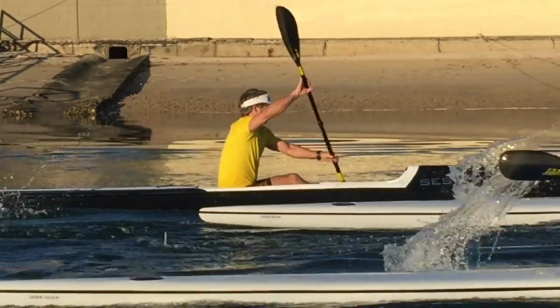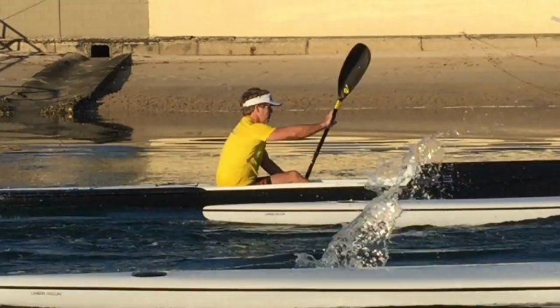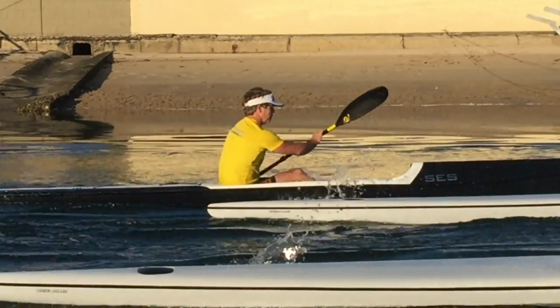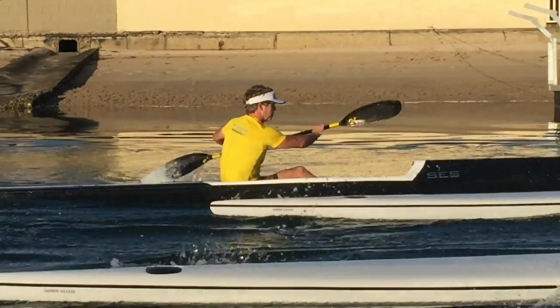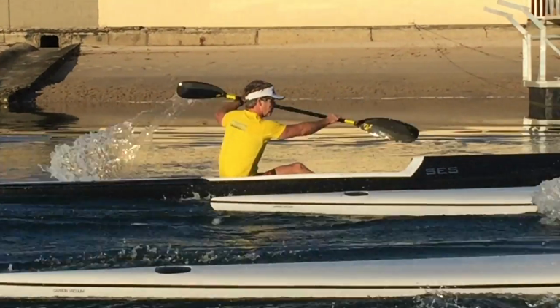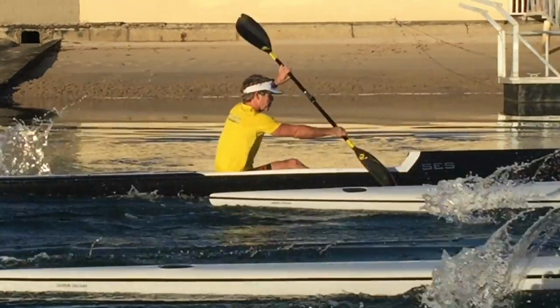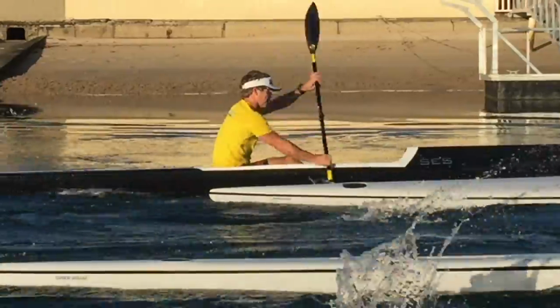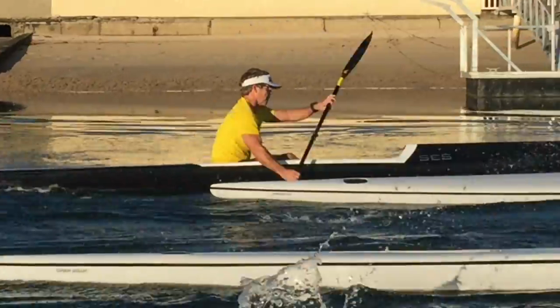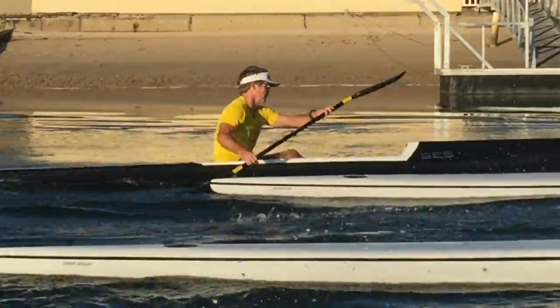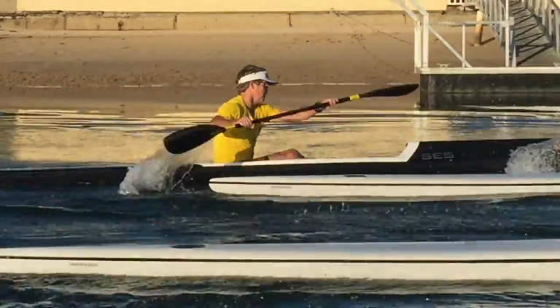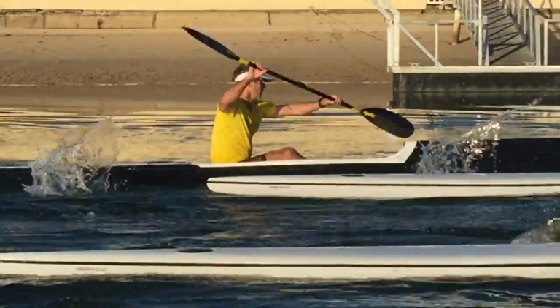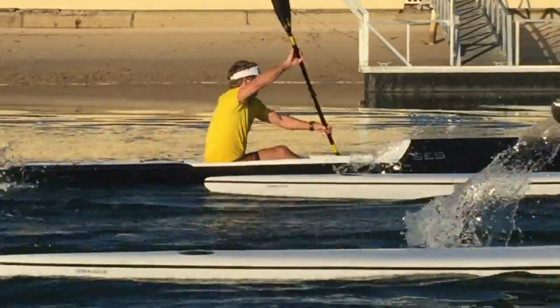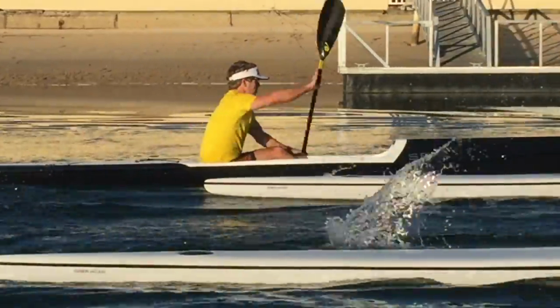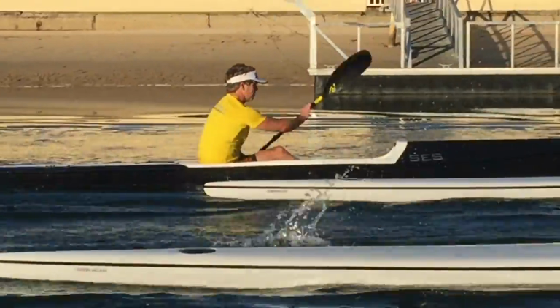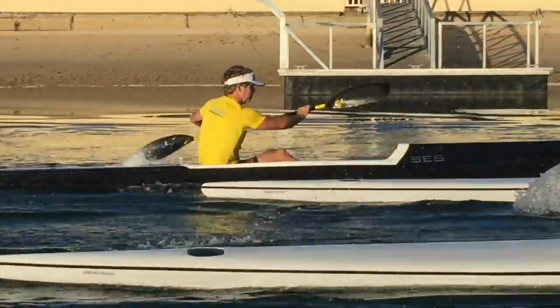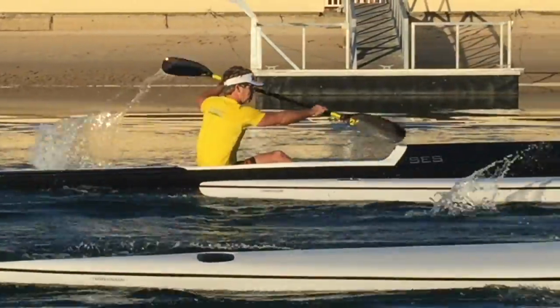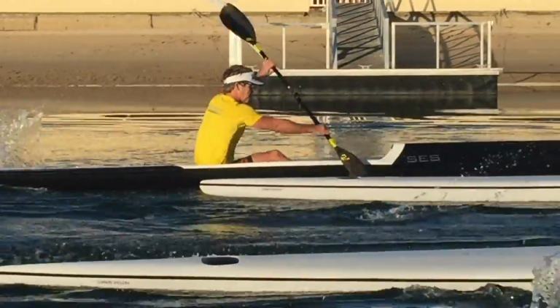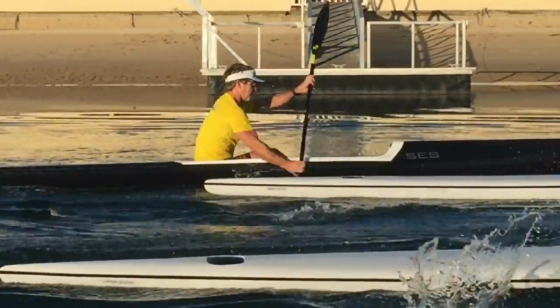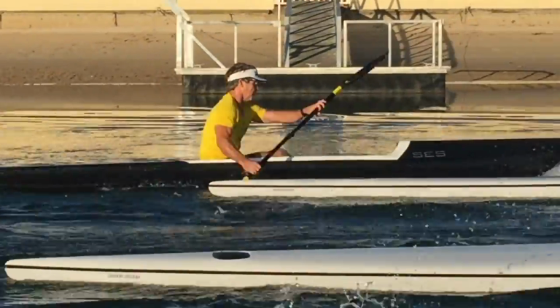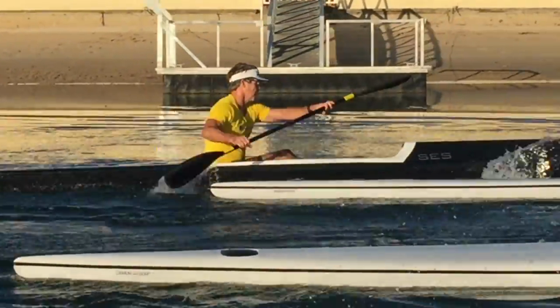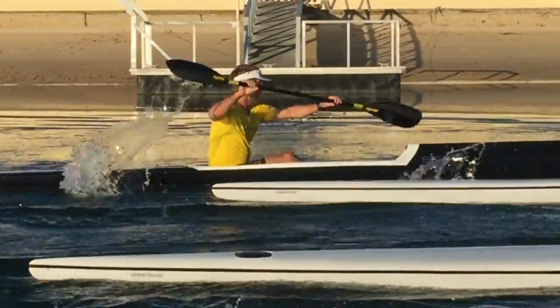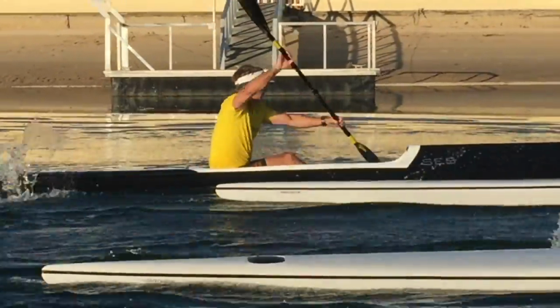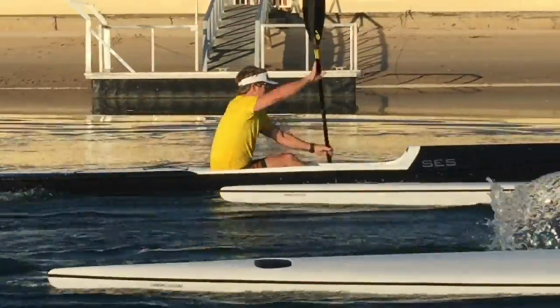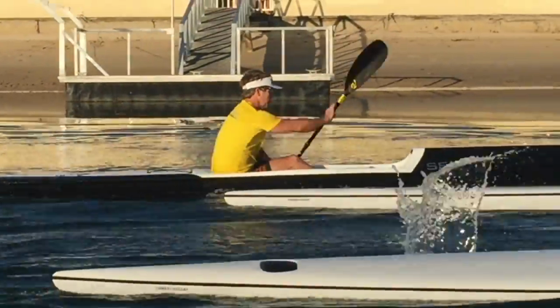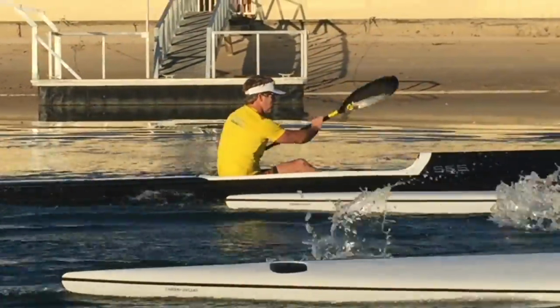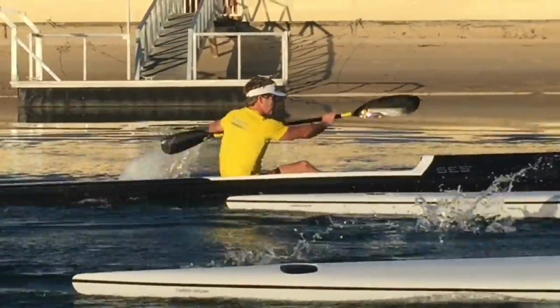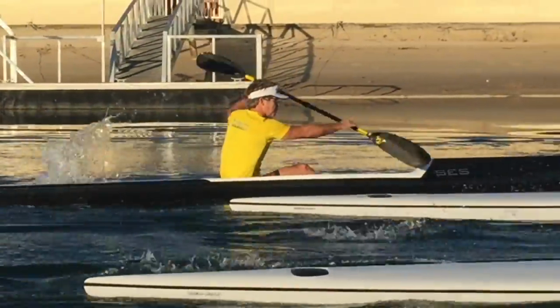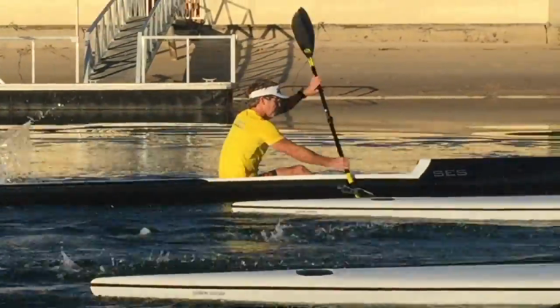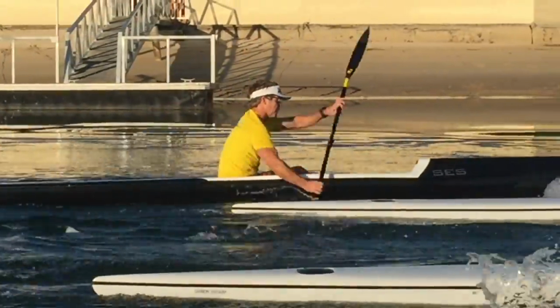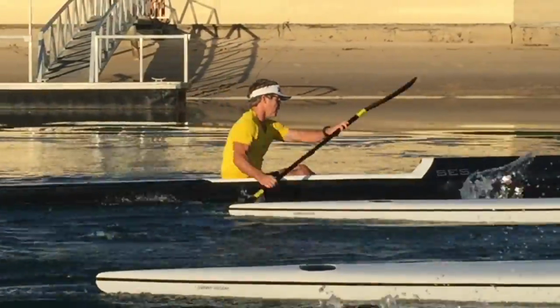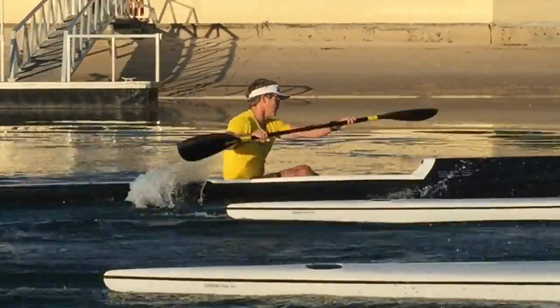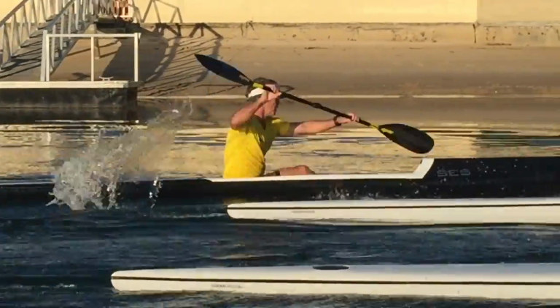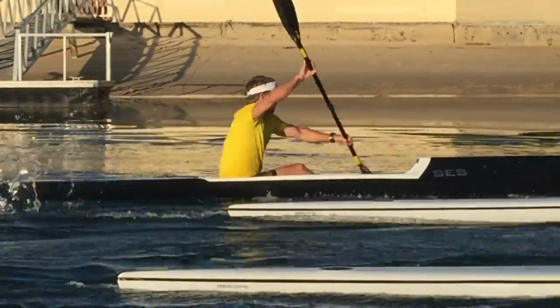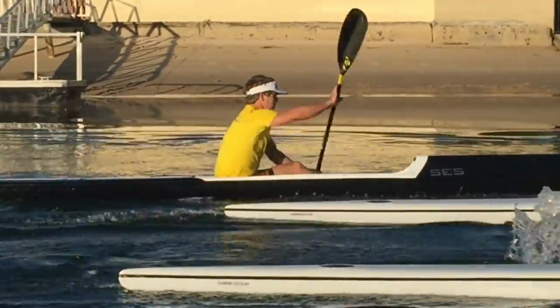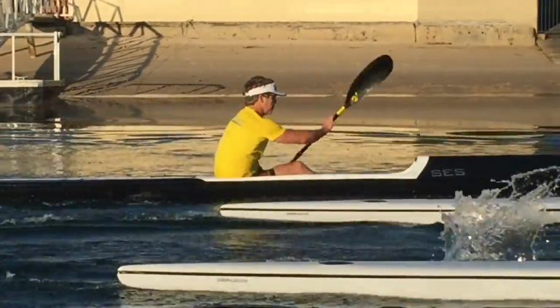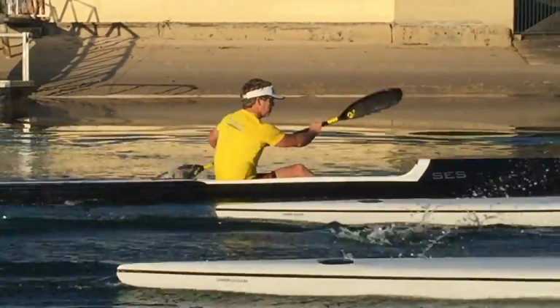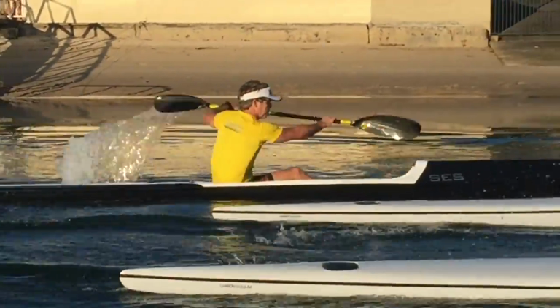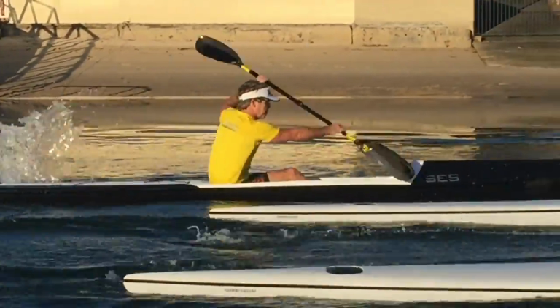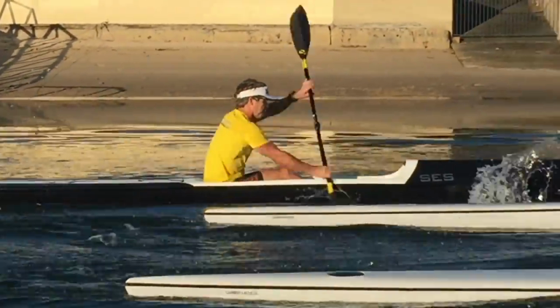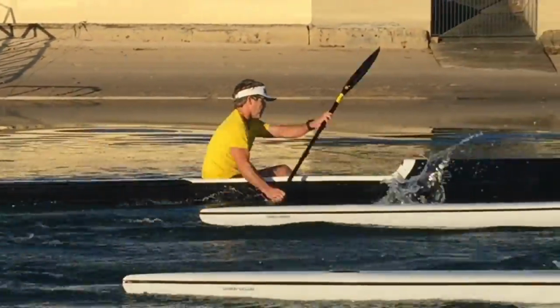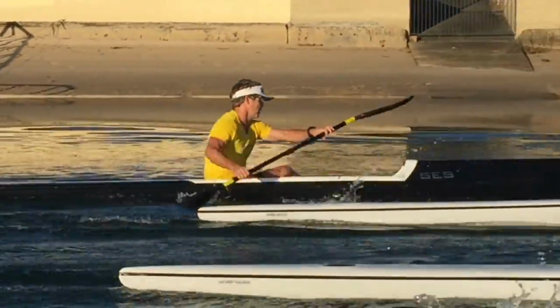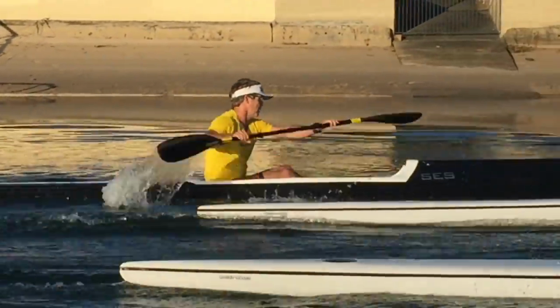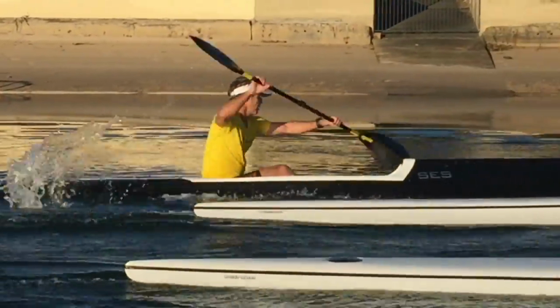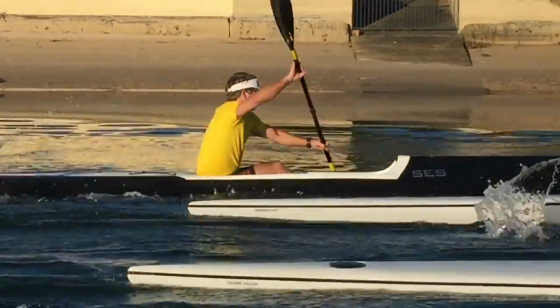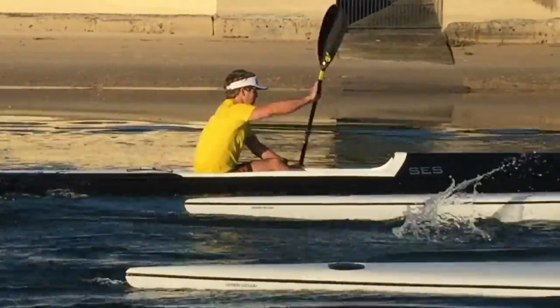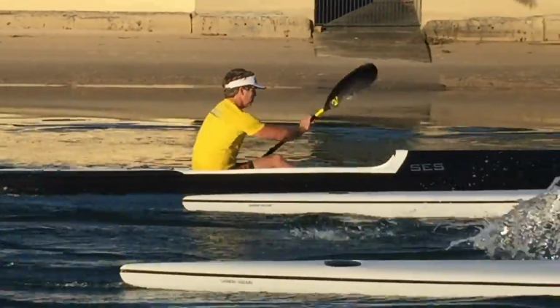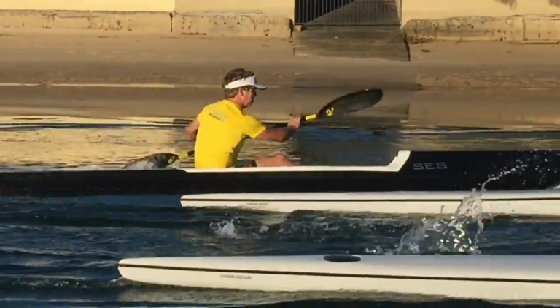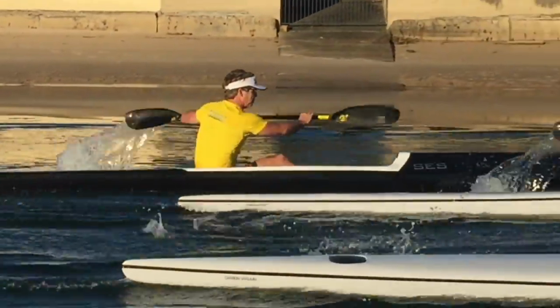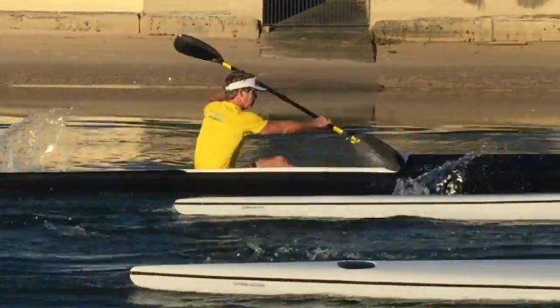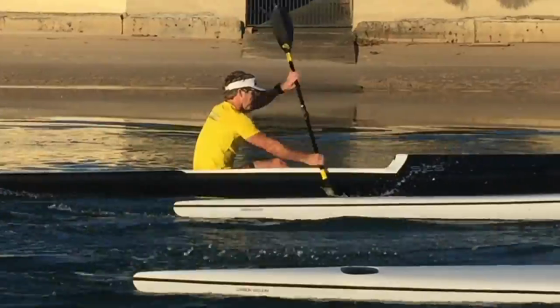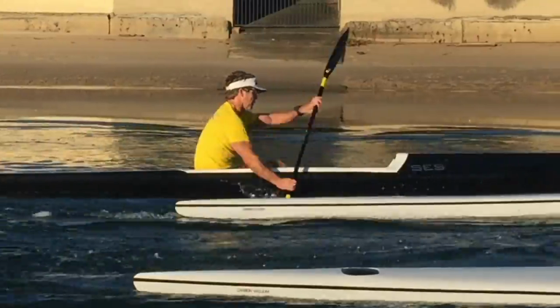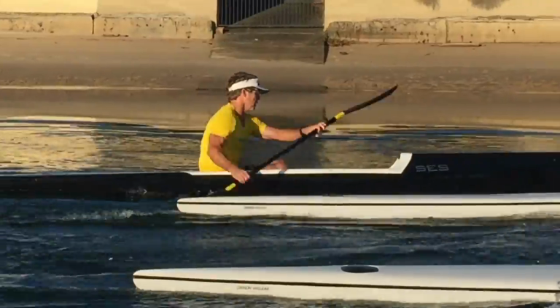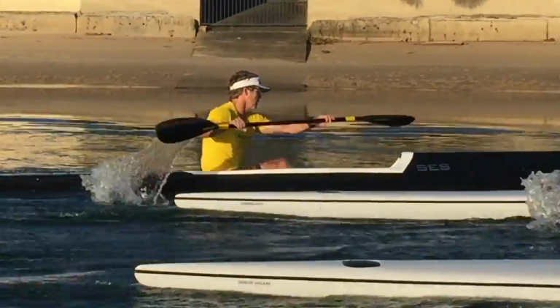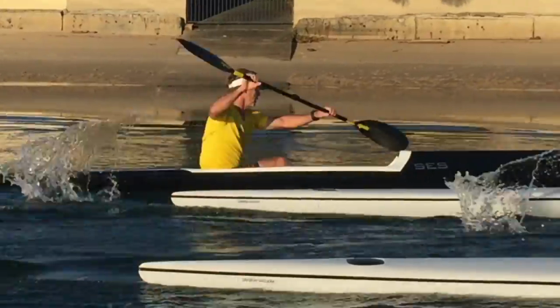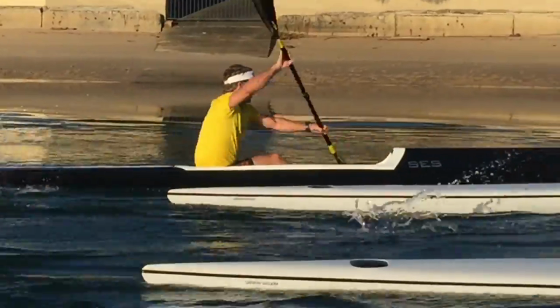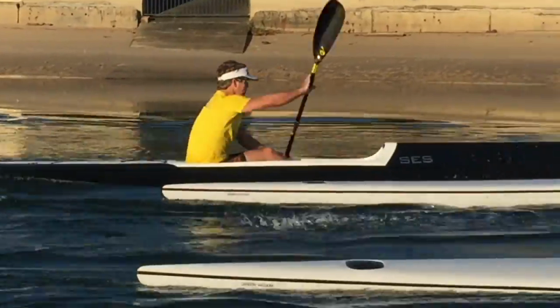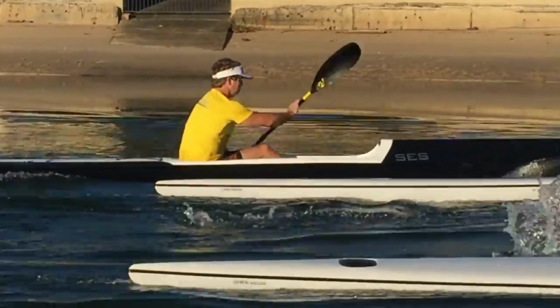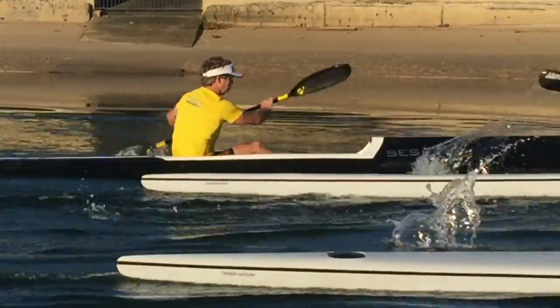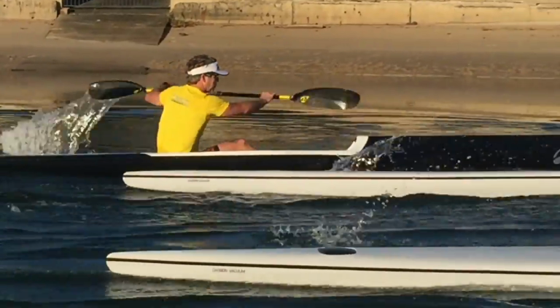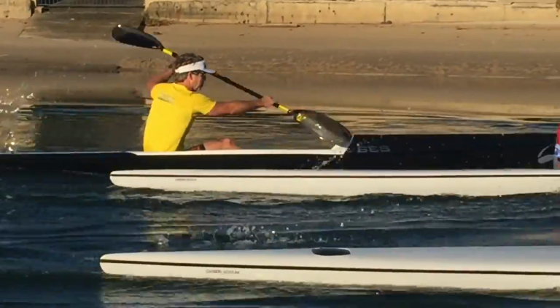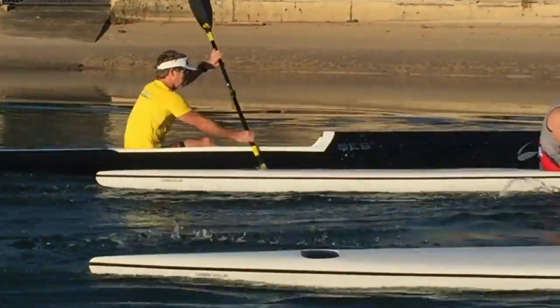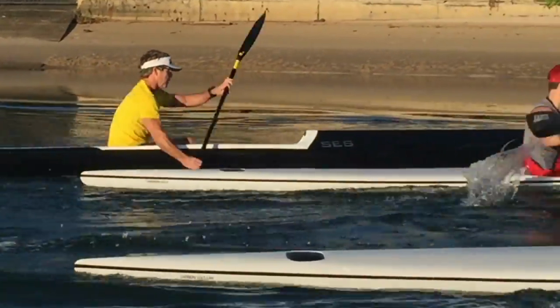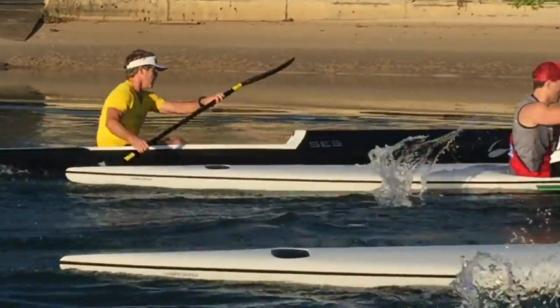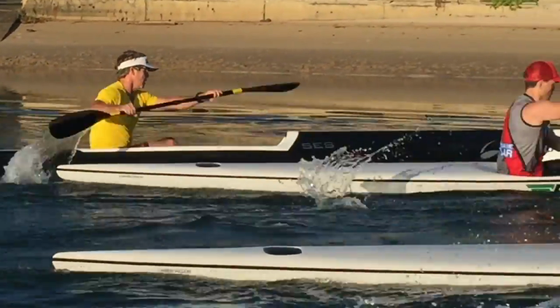Hey Warren, mate, arm height's really good, elbows are nice and high — probably a little high with the push arm.